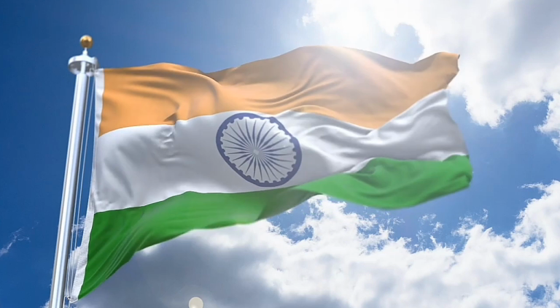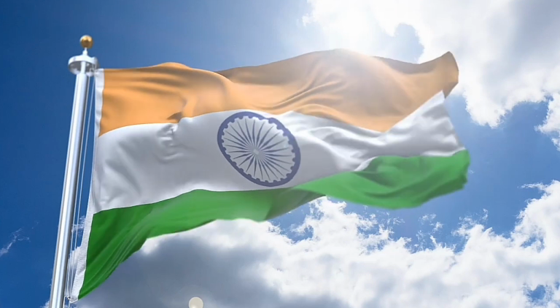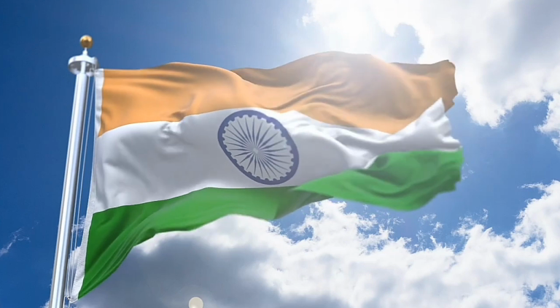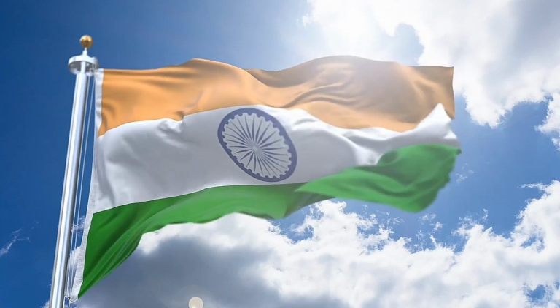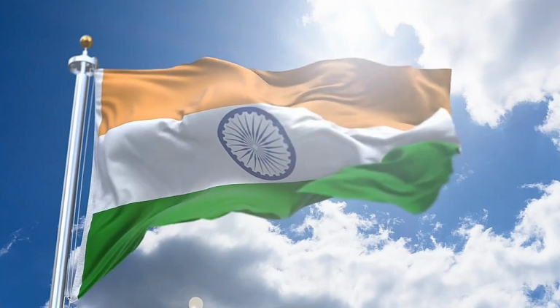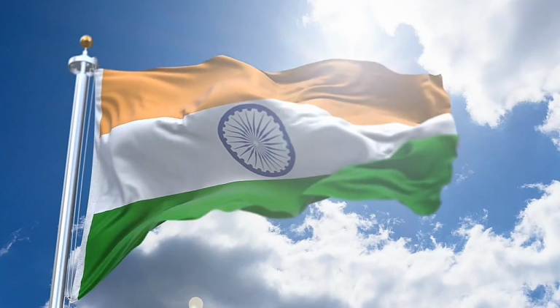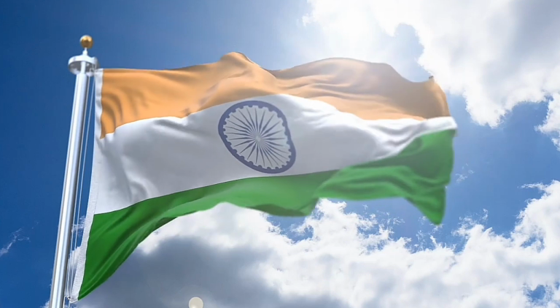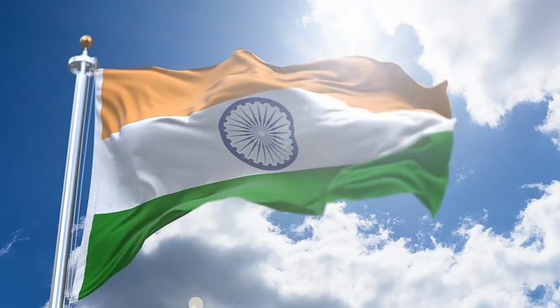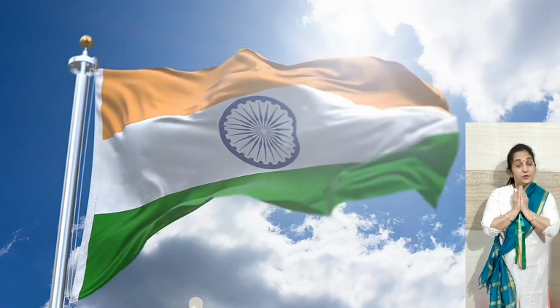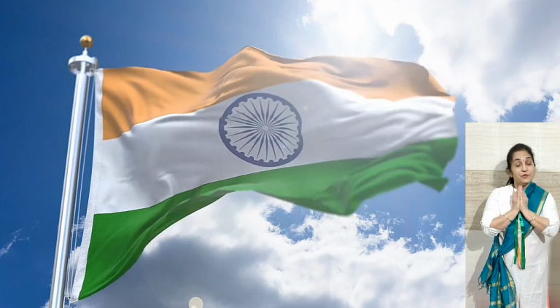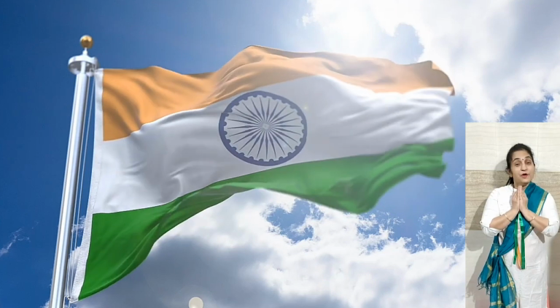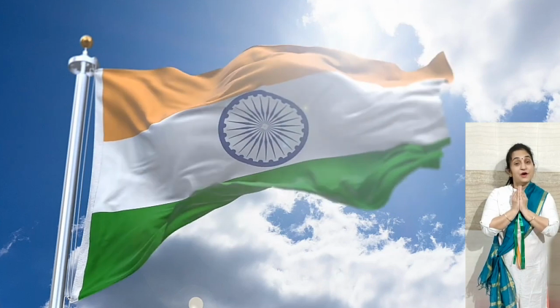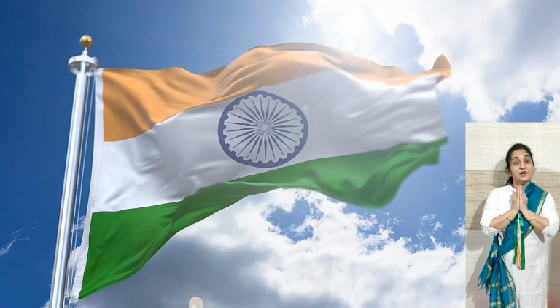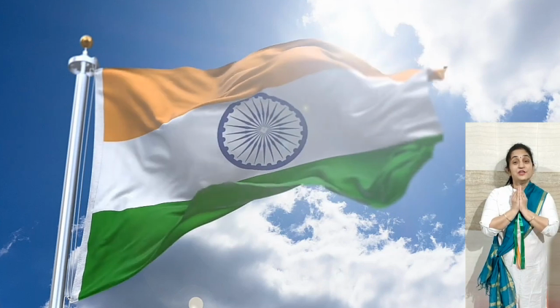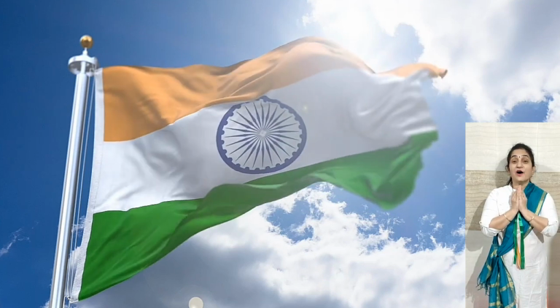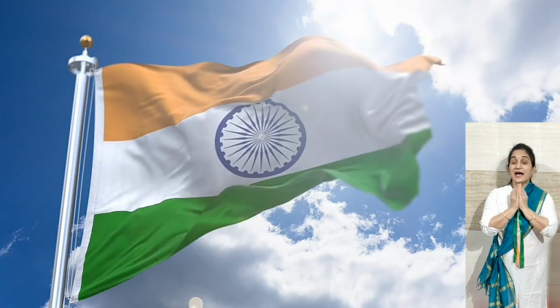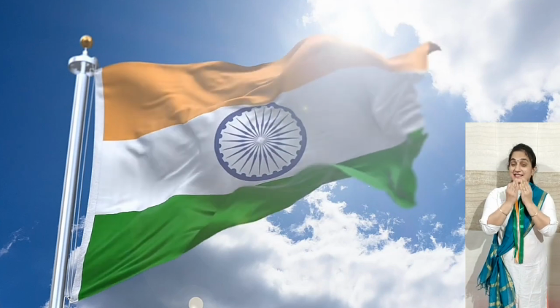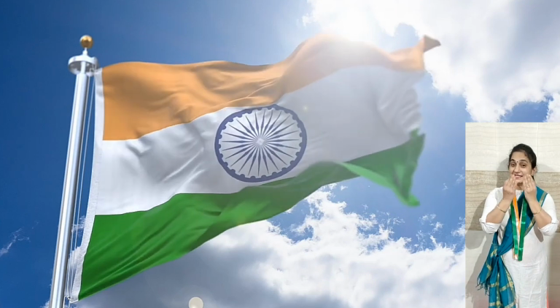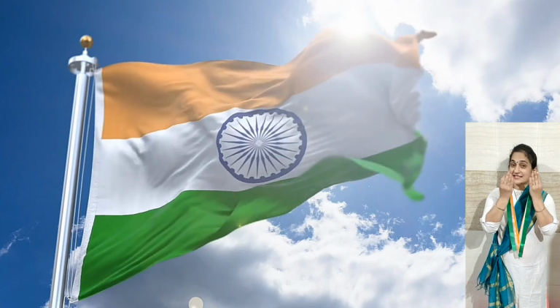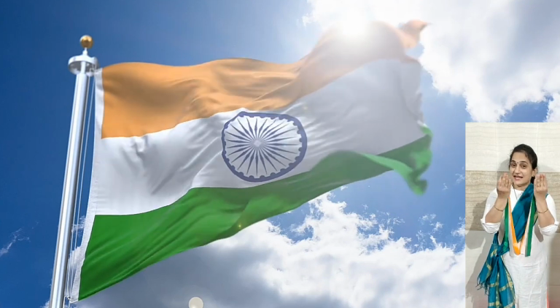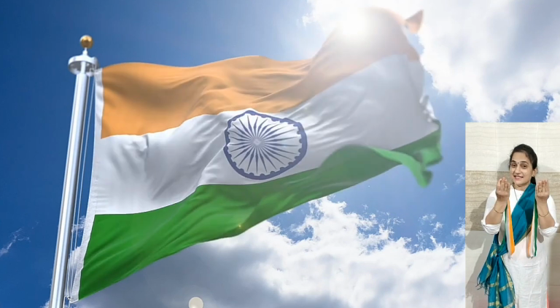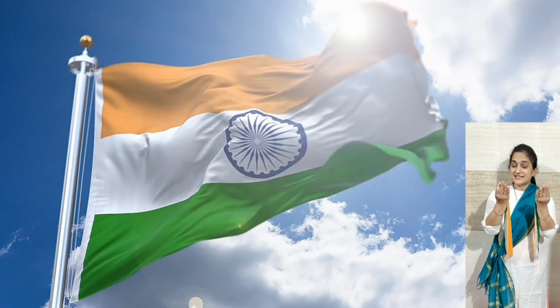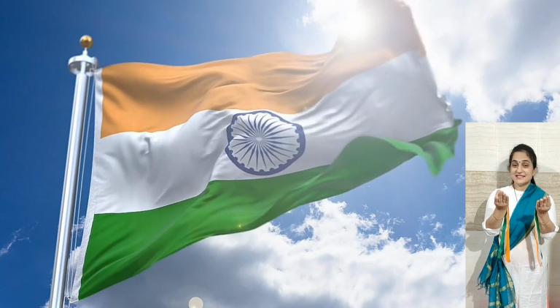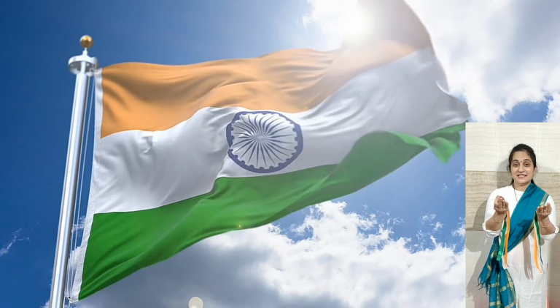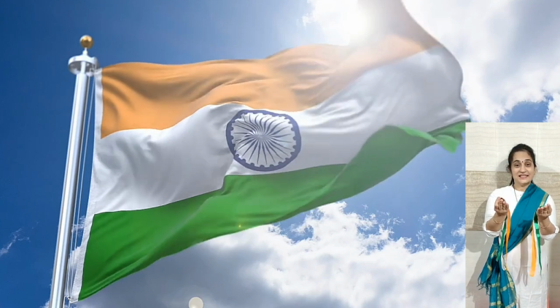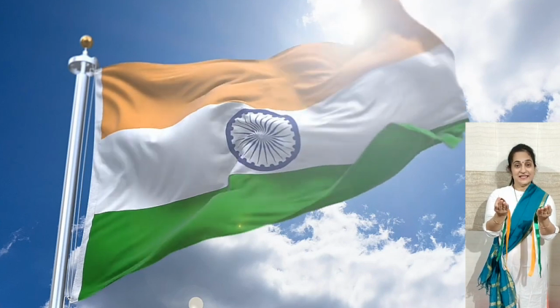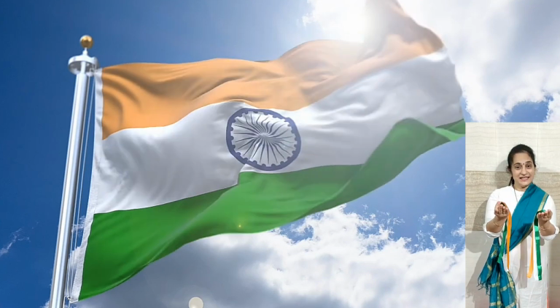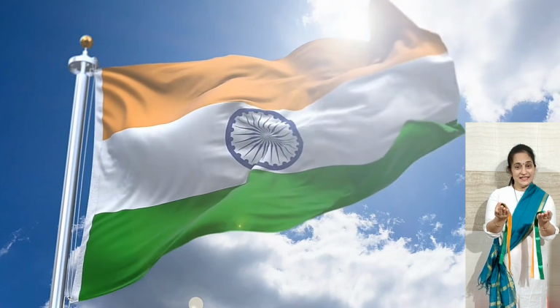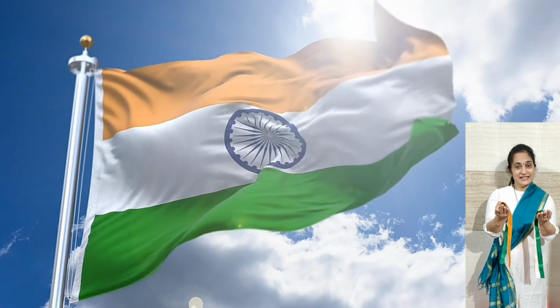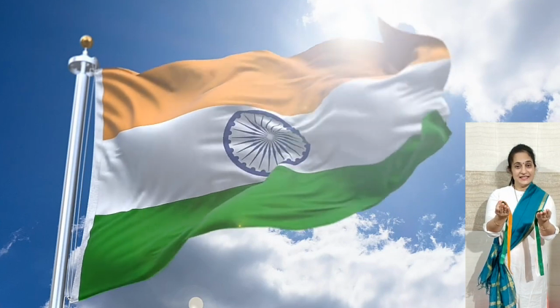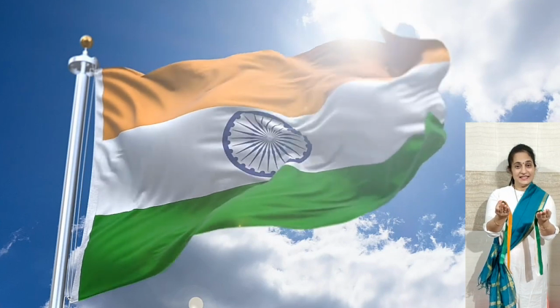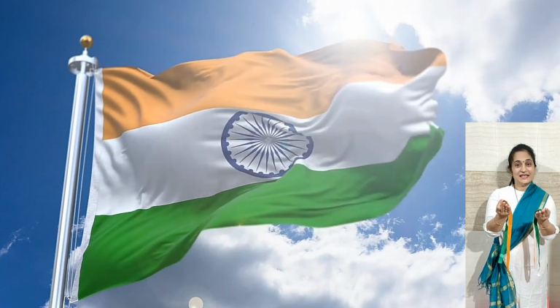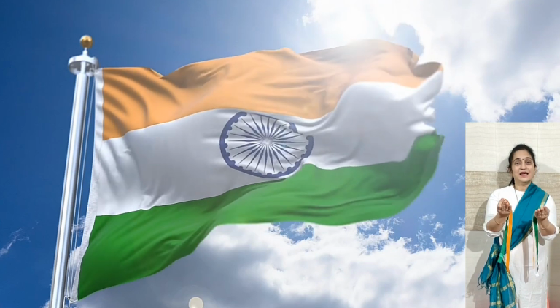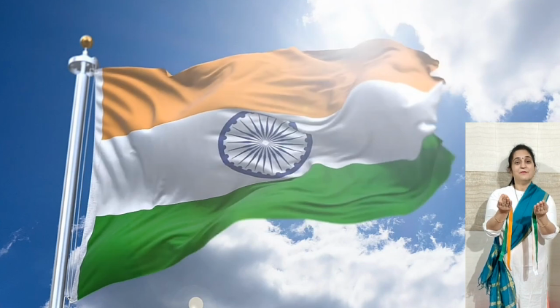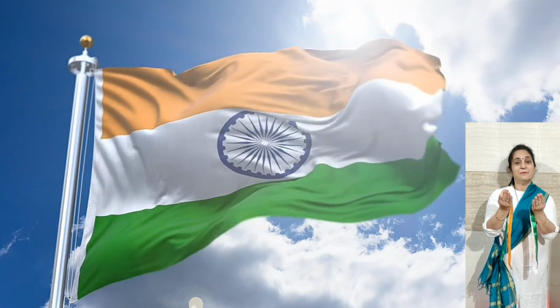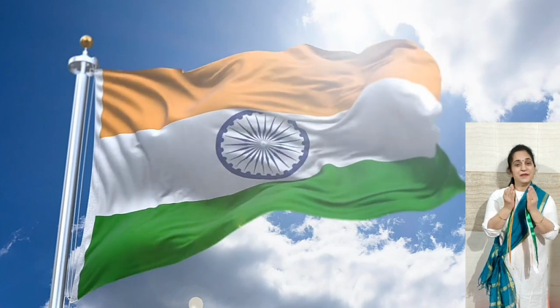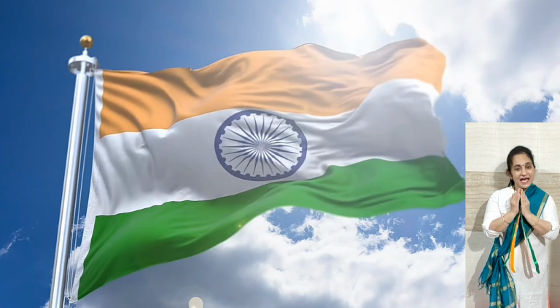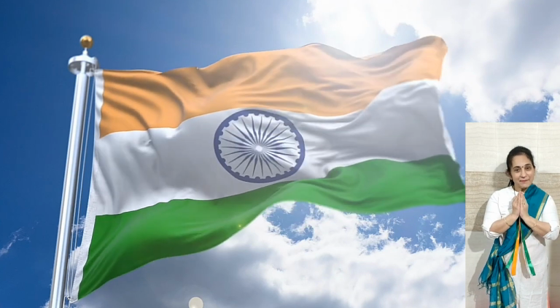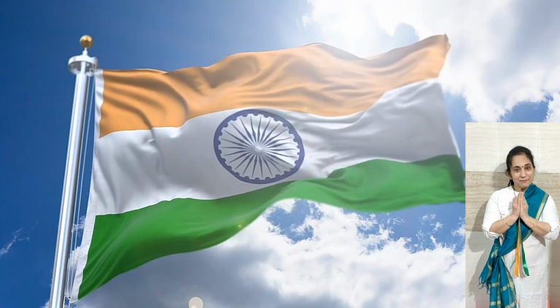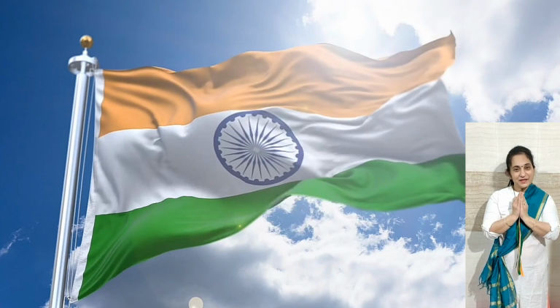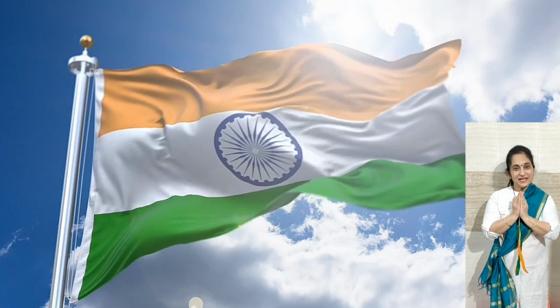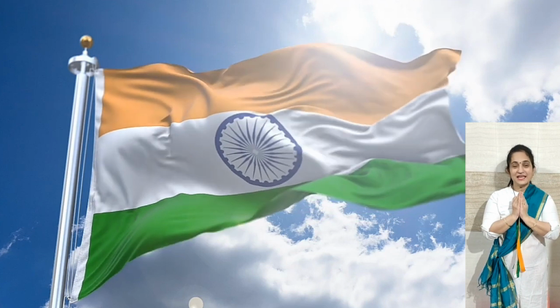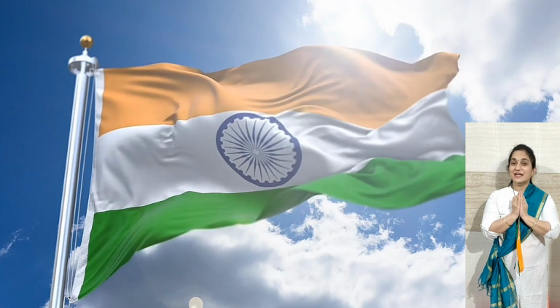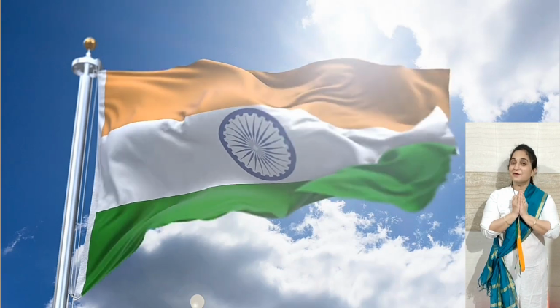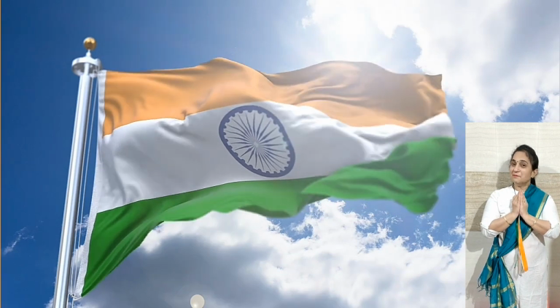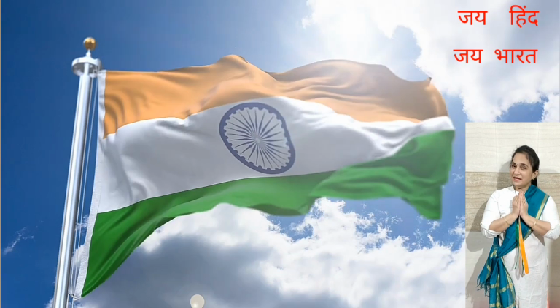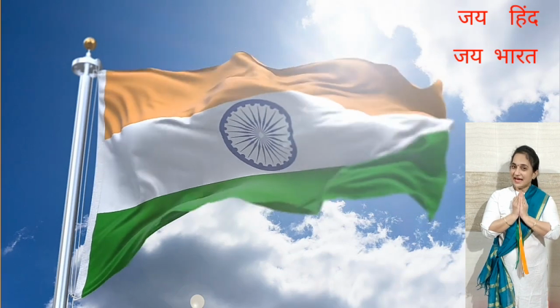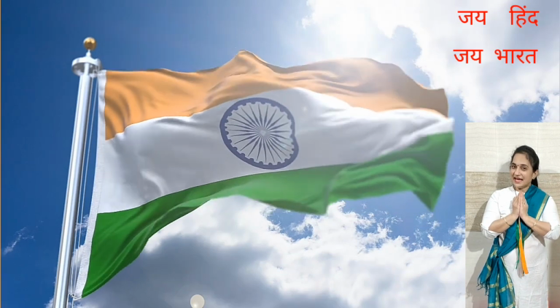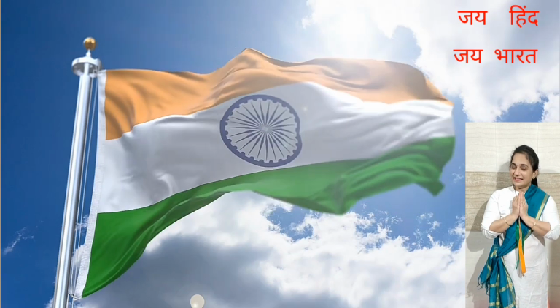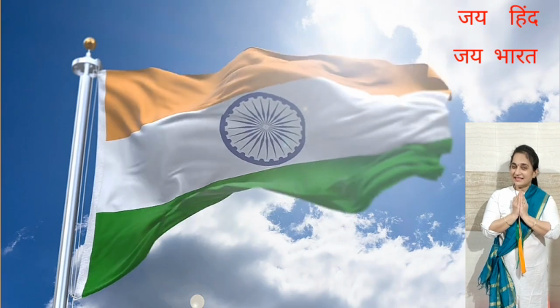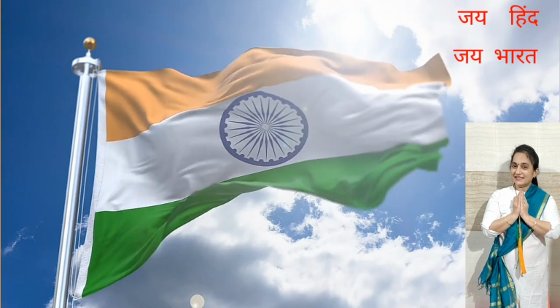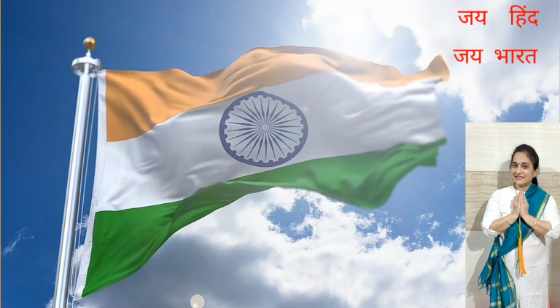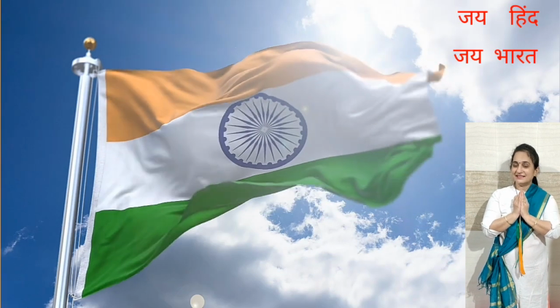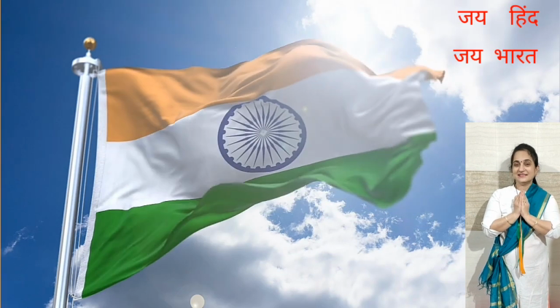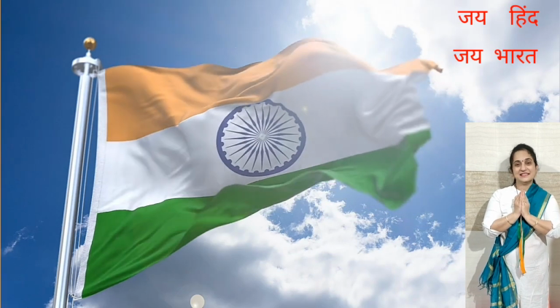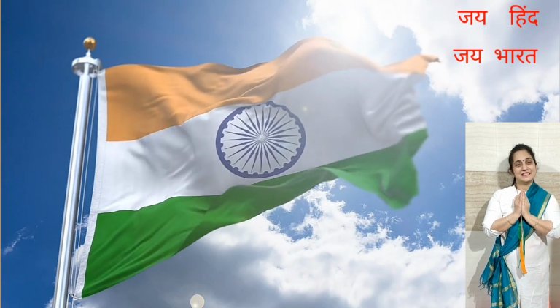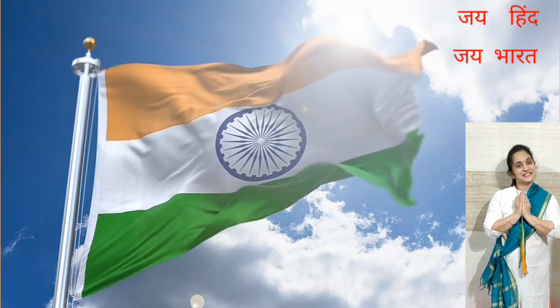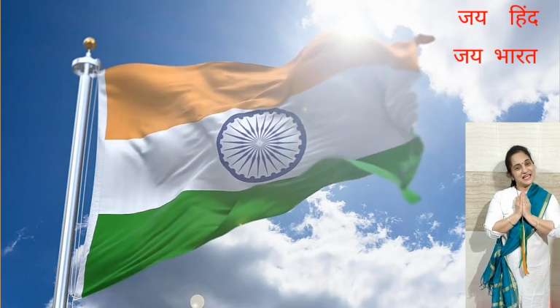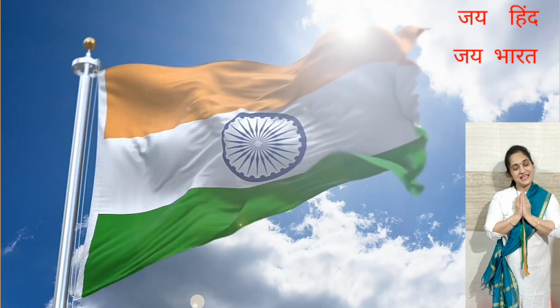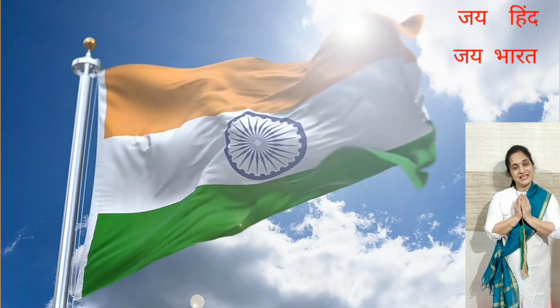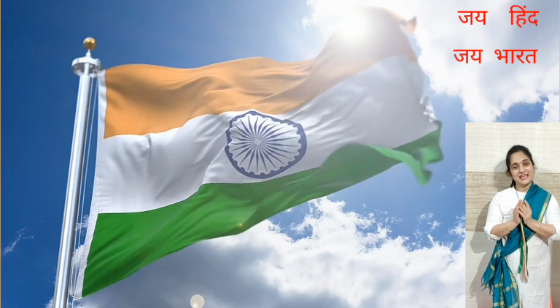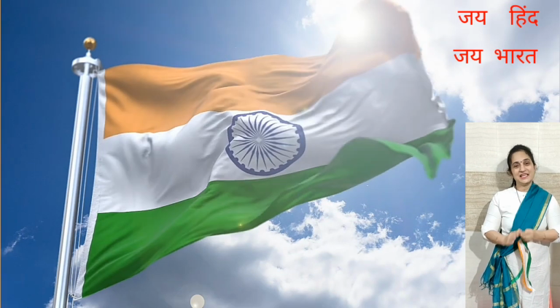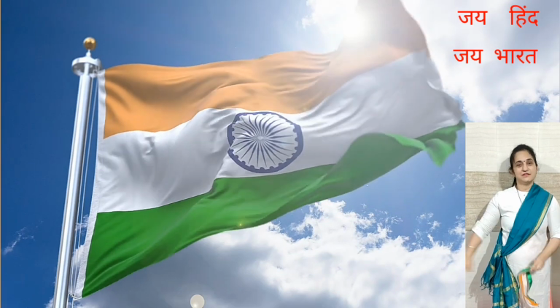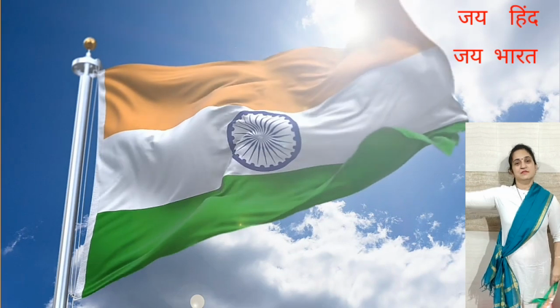Do your exercise daily. Be happy. Be healthy. Jai Hind! Jai Bharat!